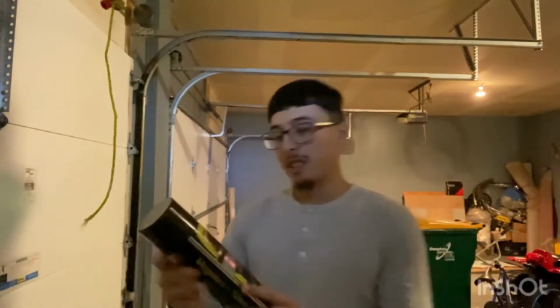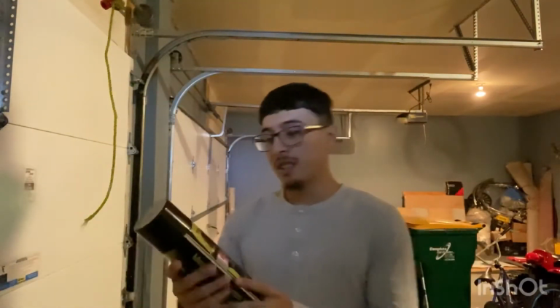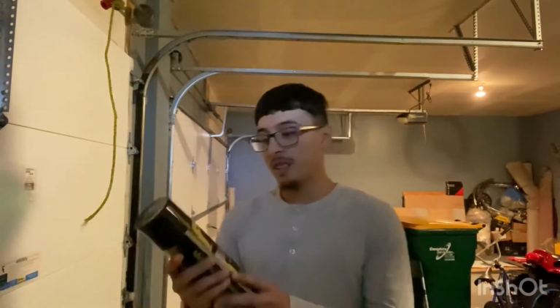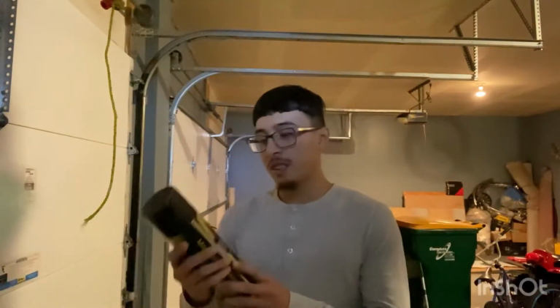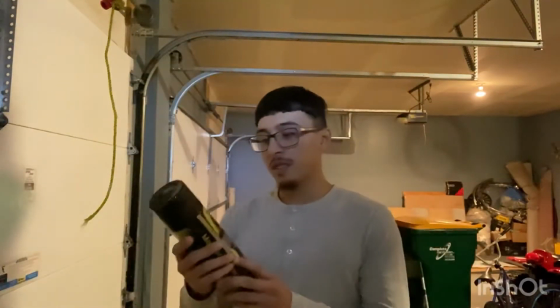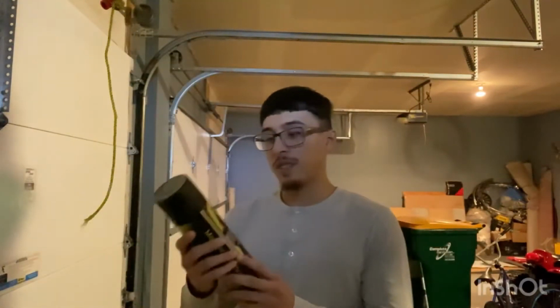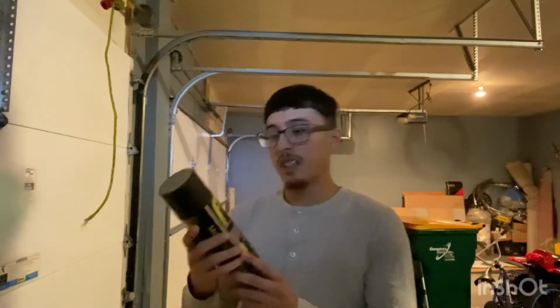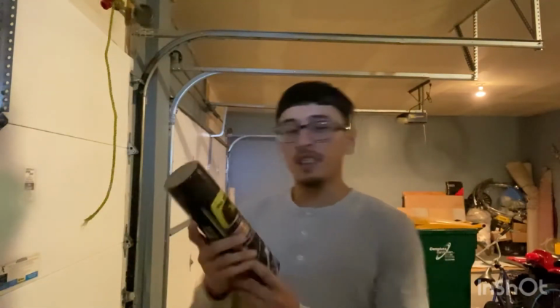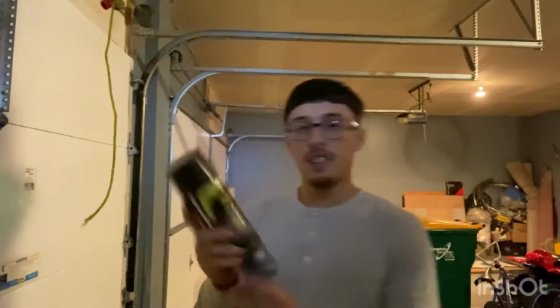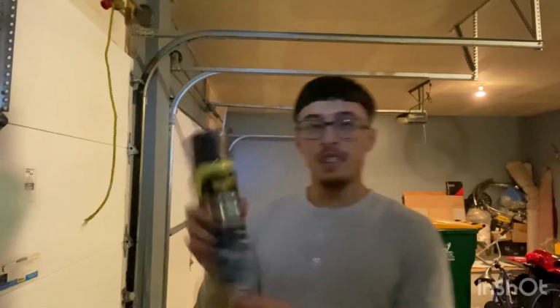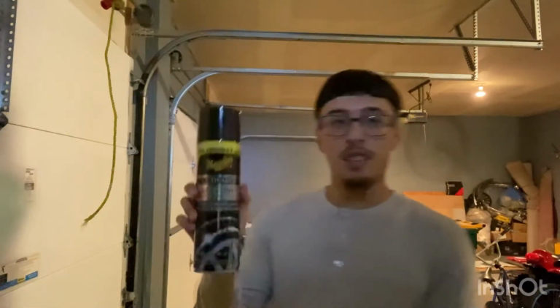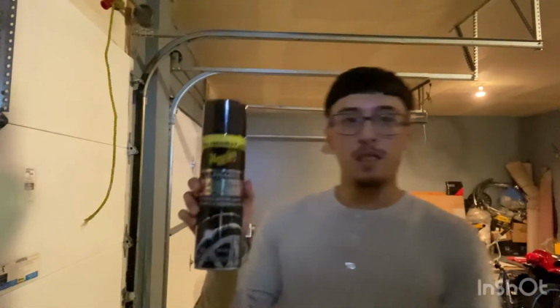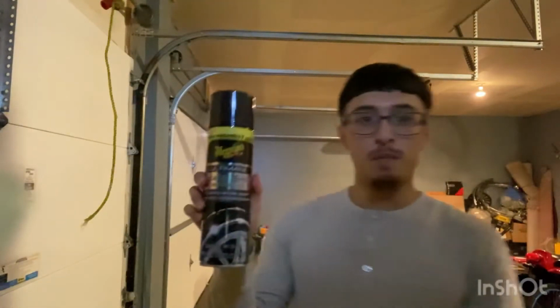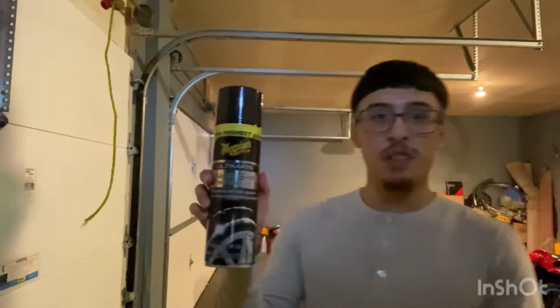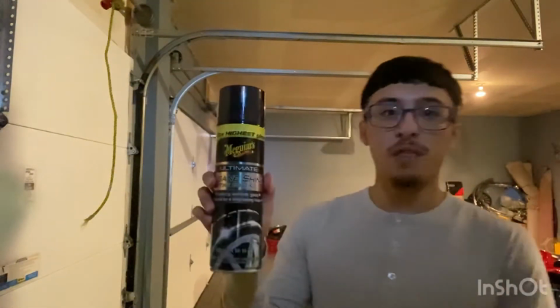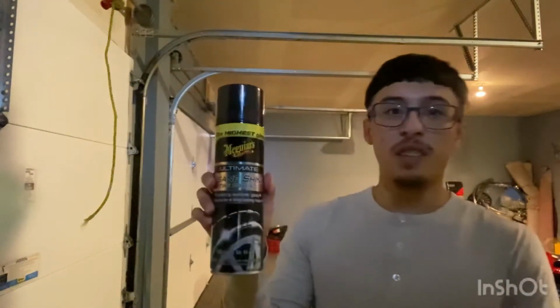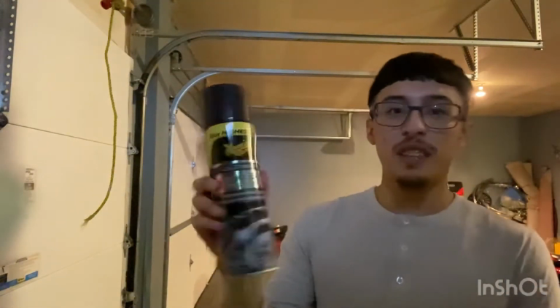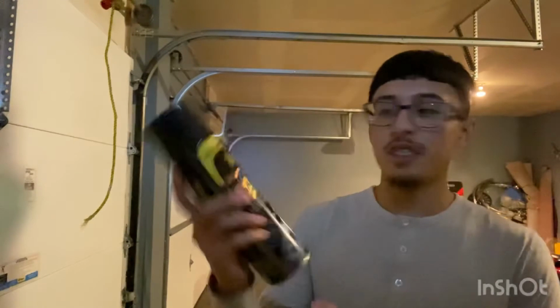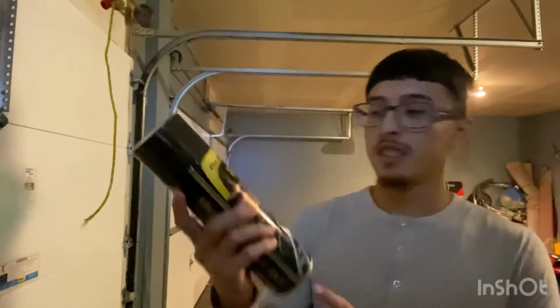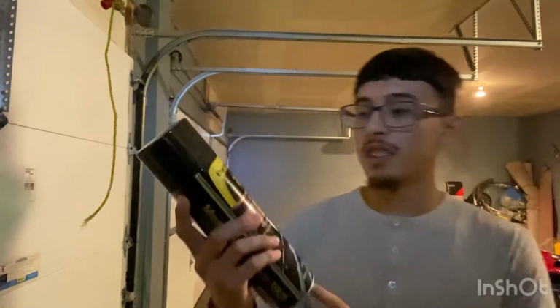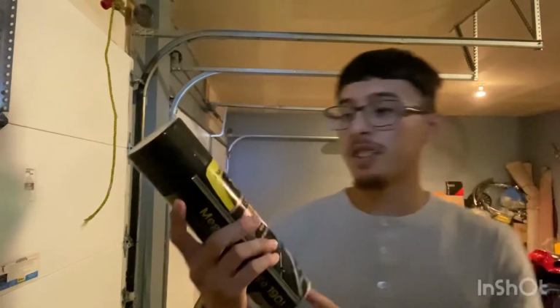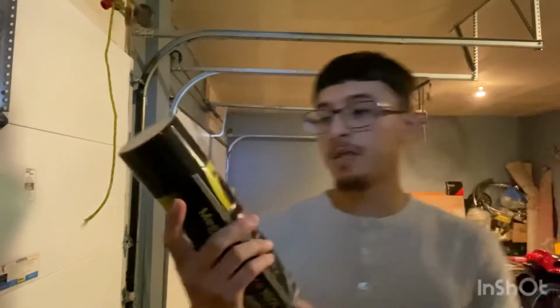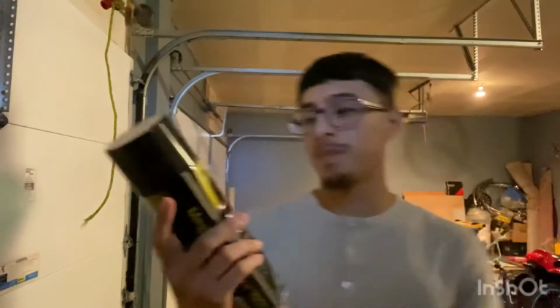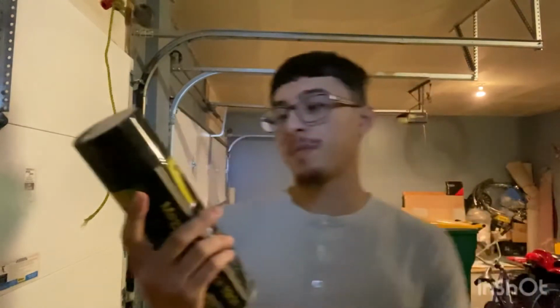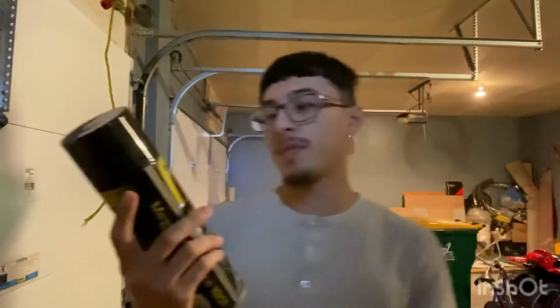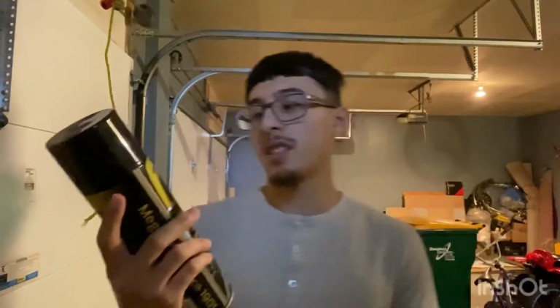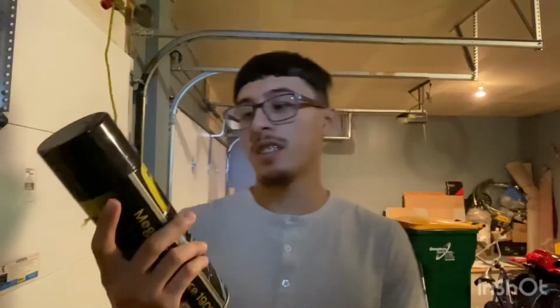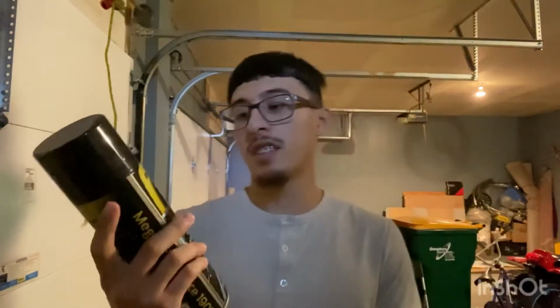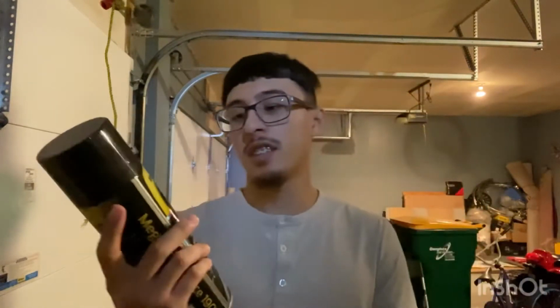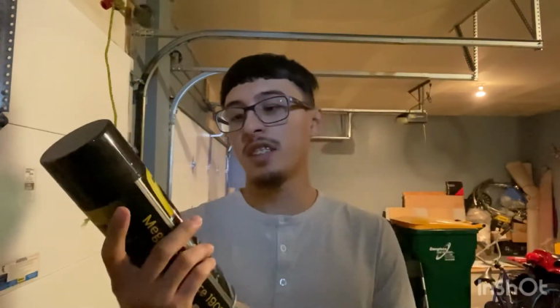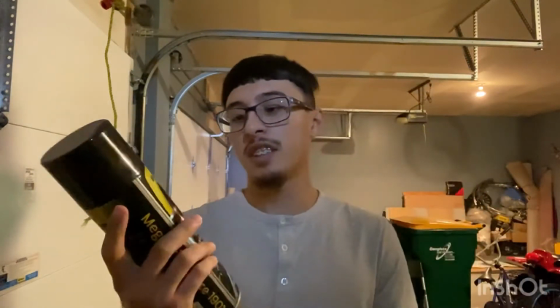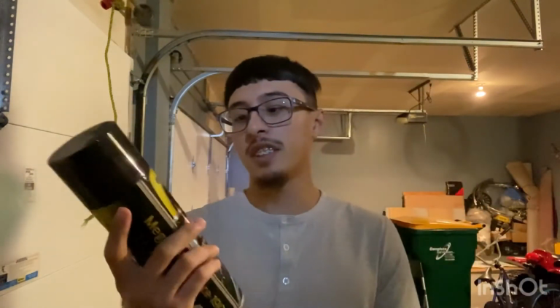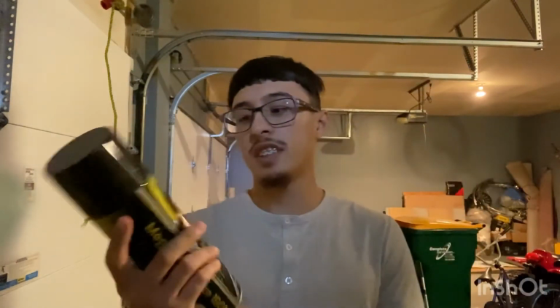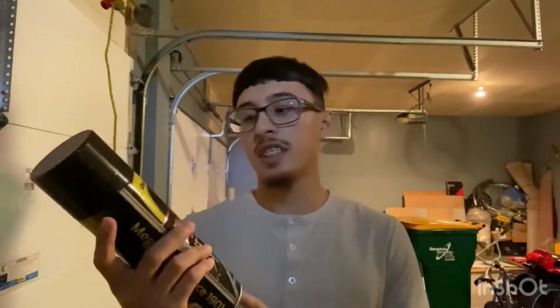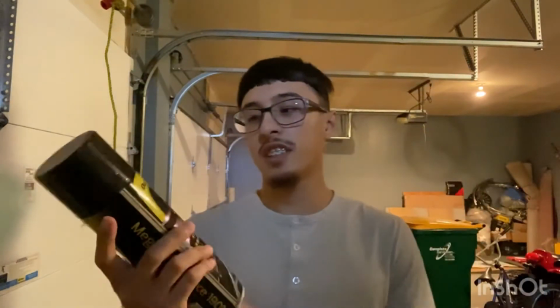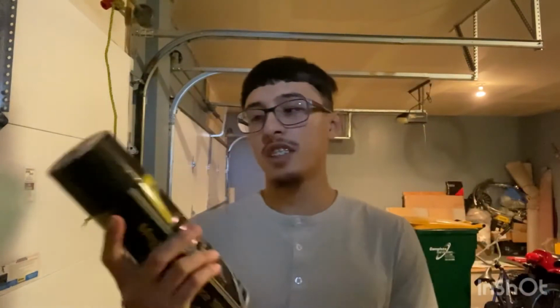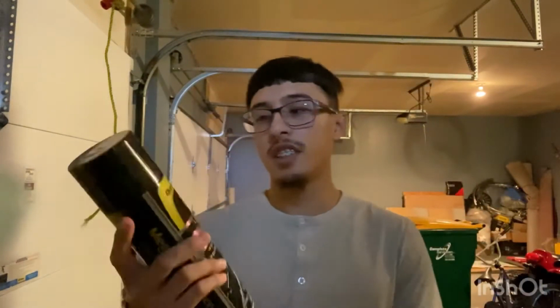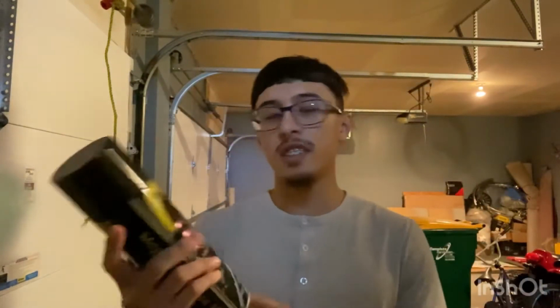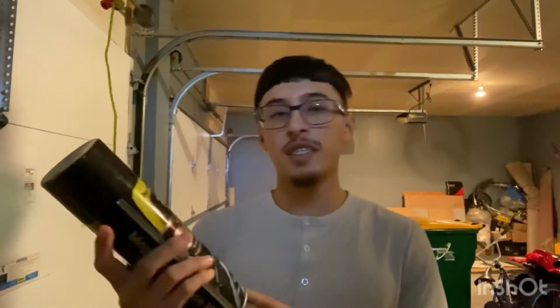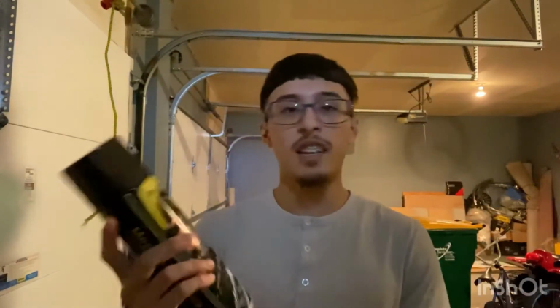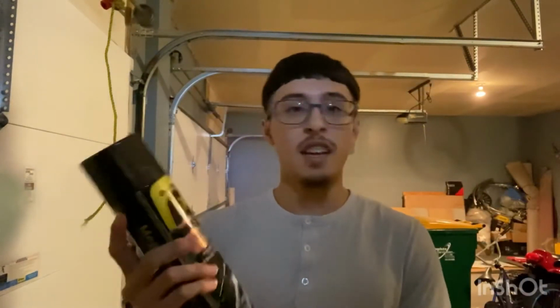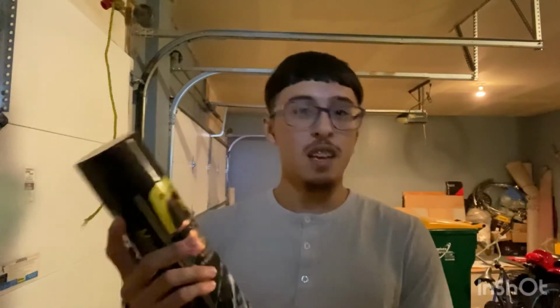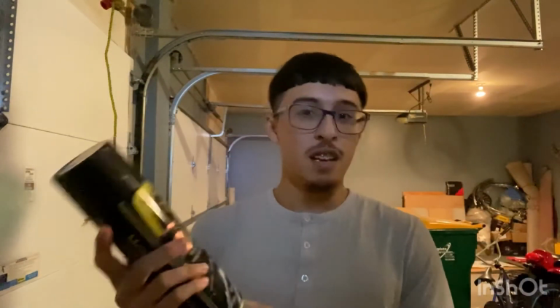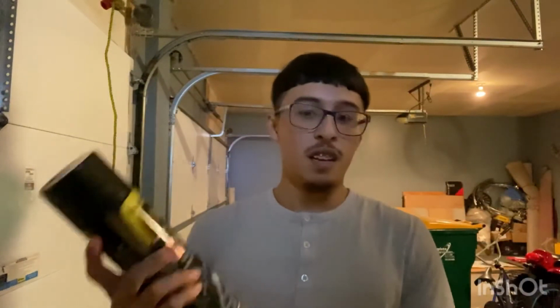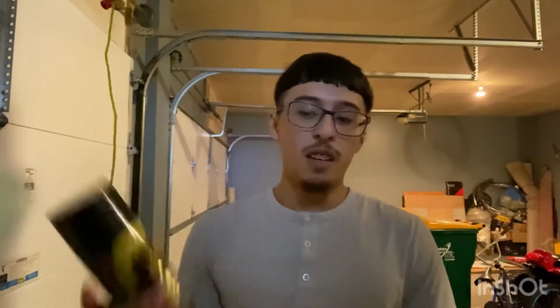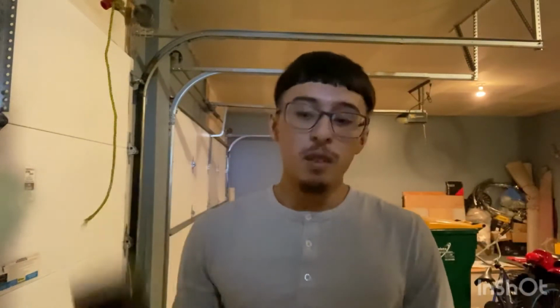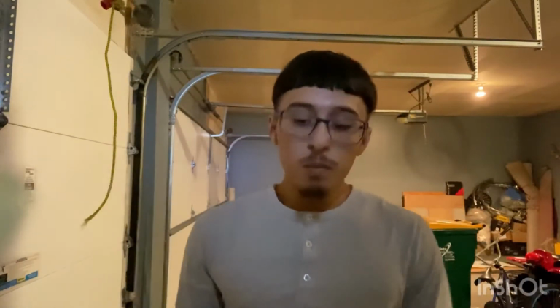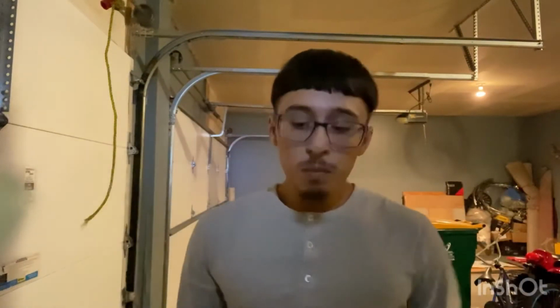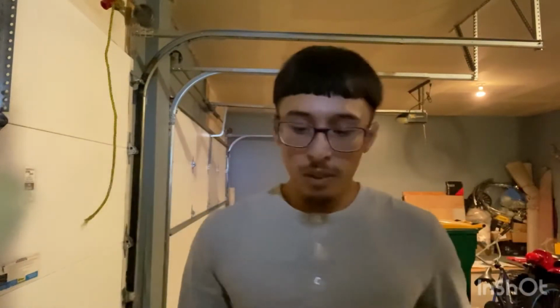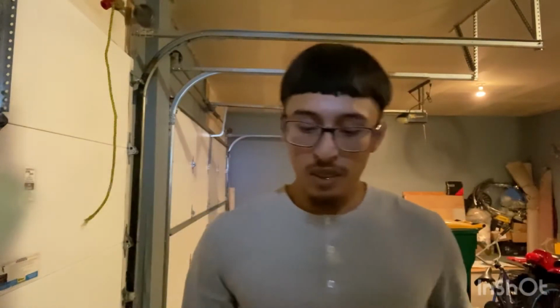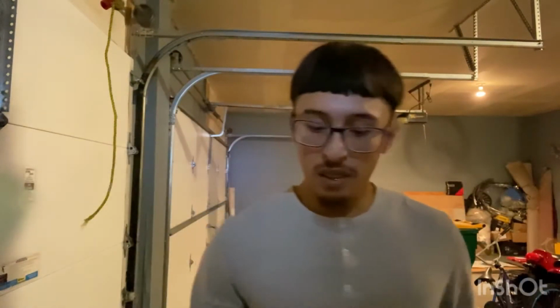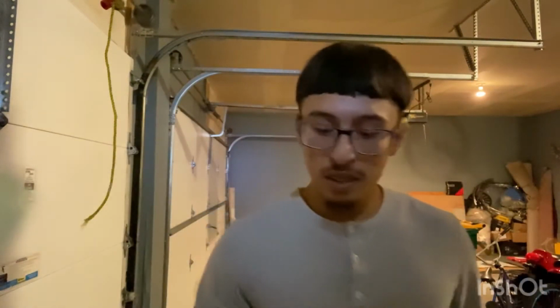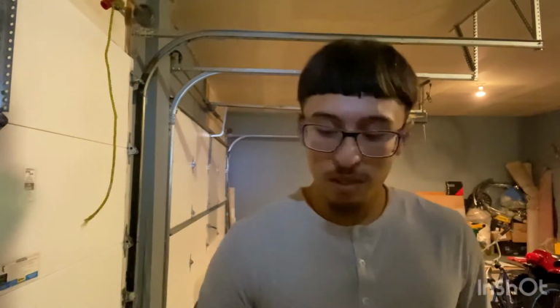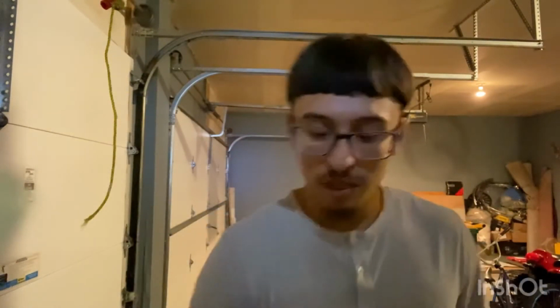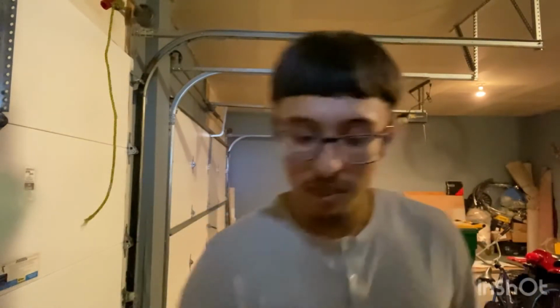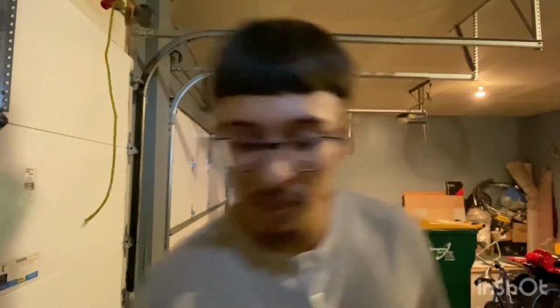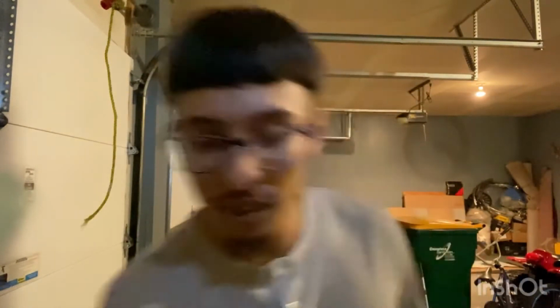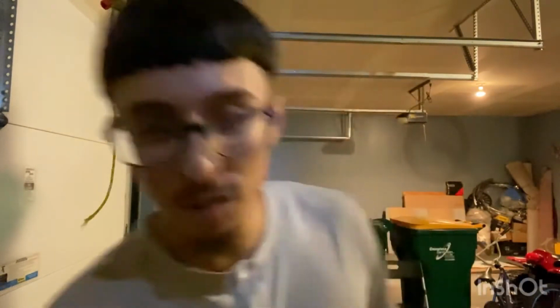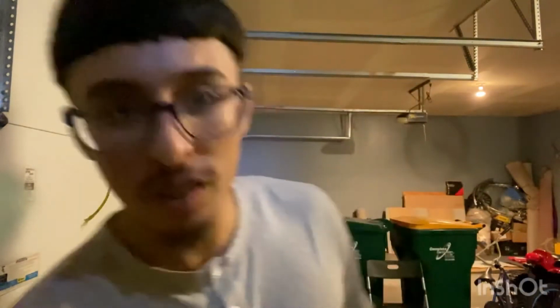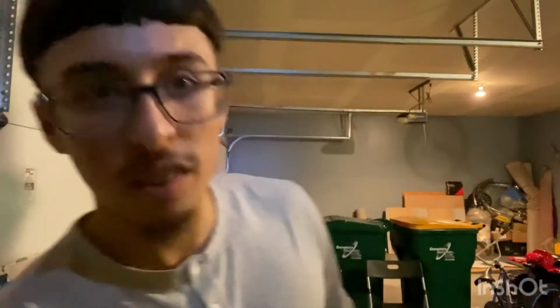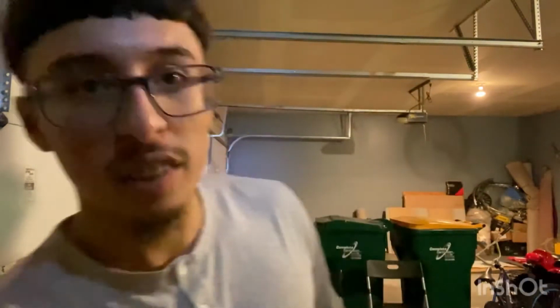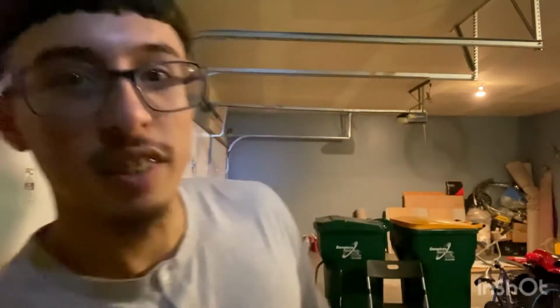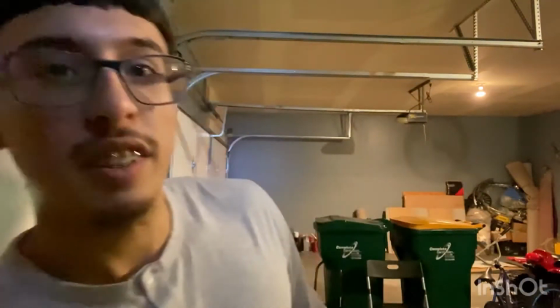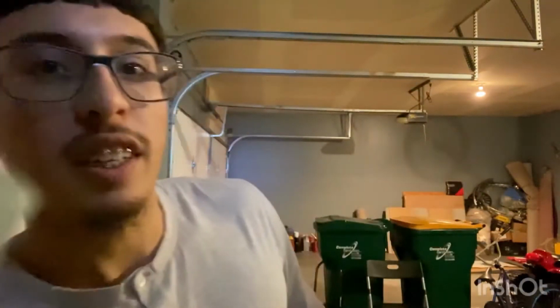We got the Meguiar's Insane Shine. It works very well on the tires.